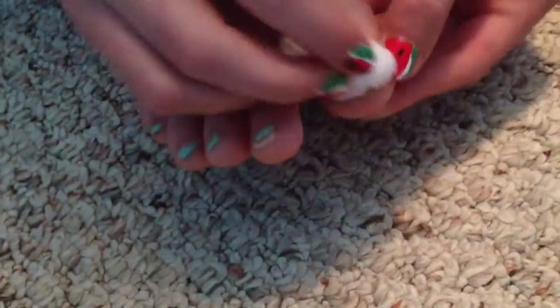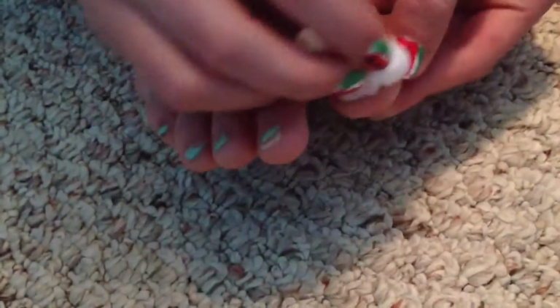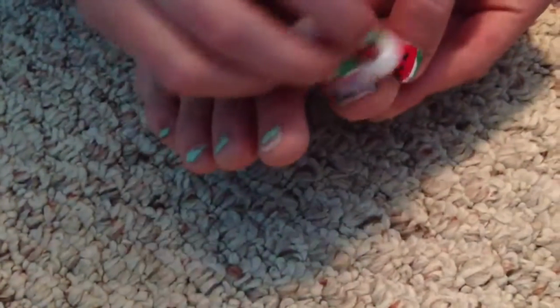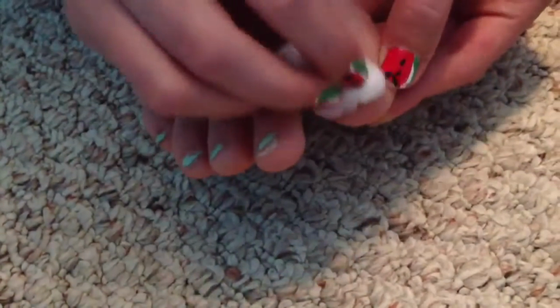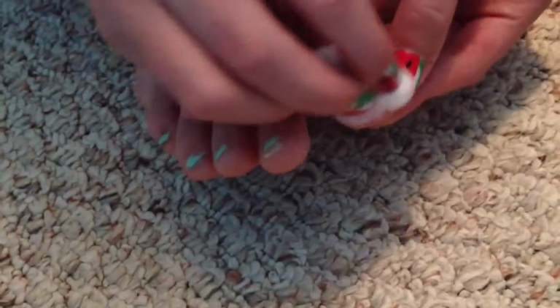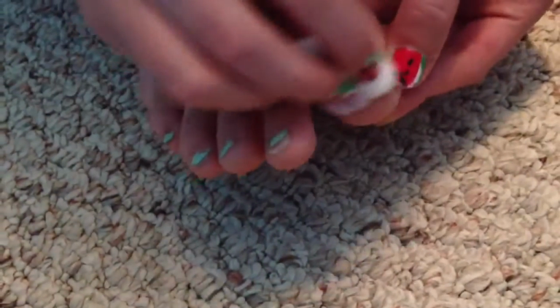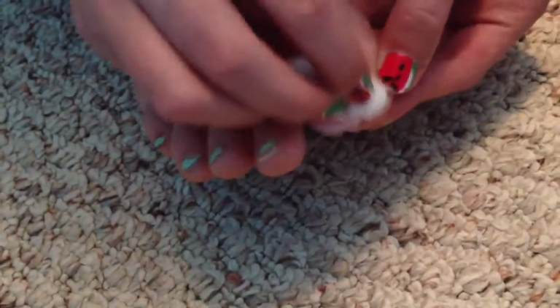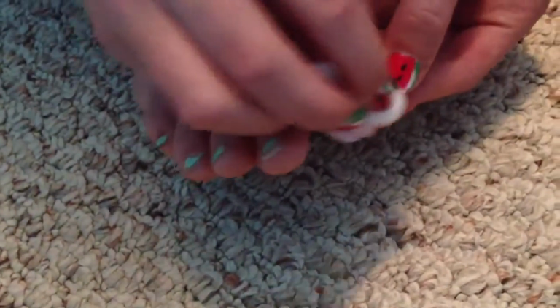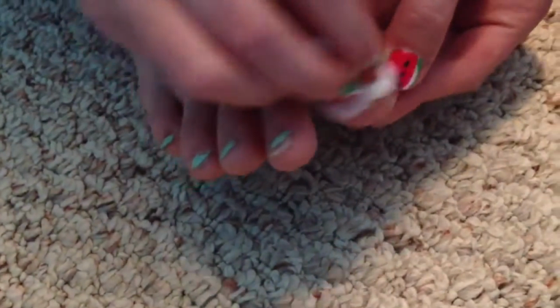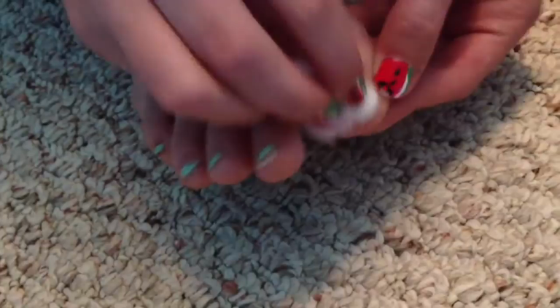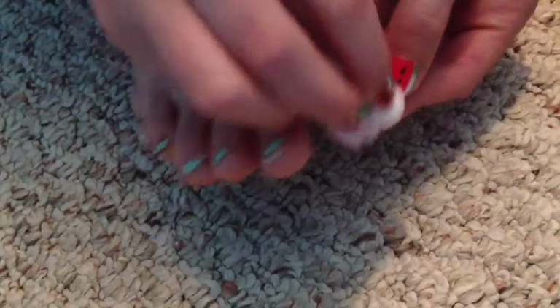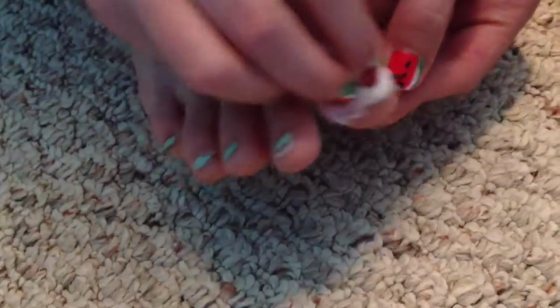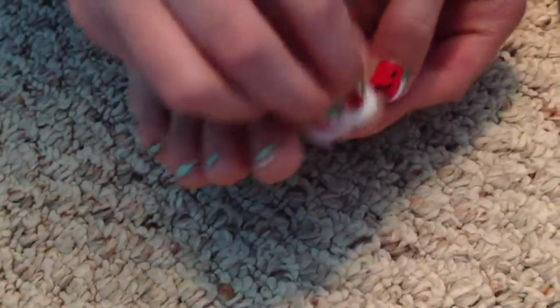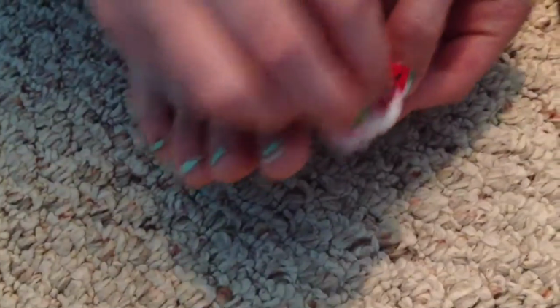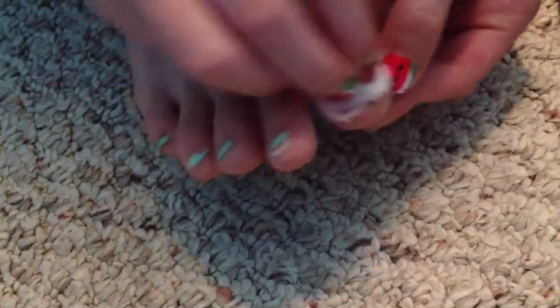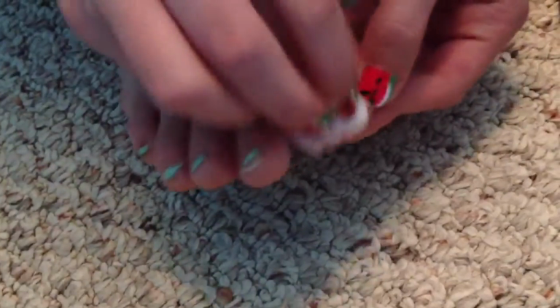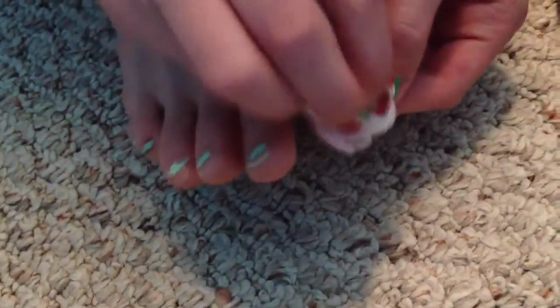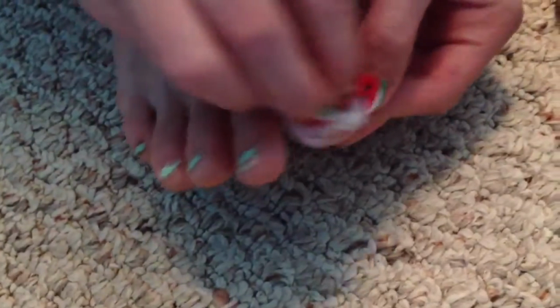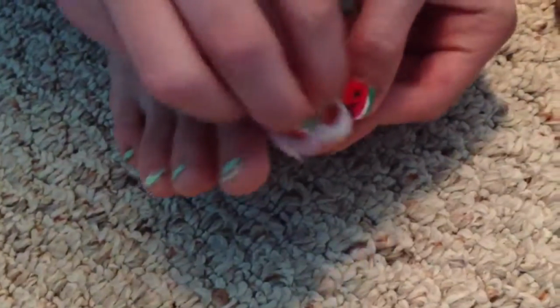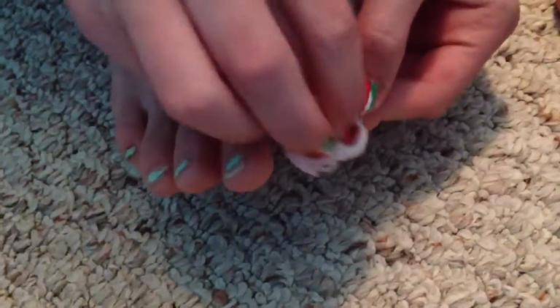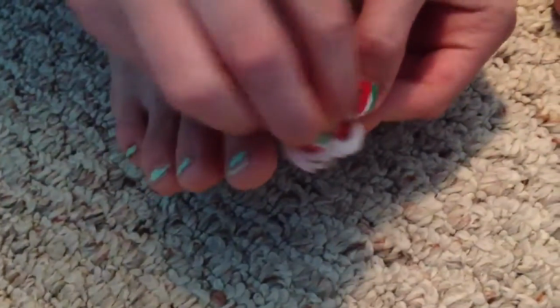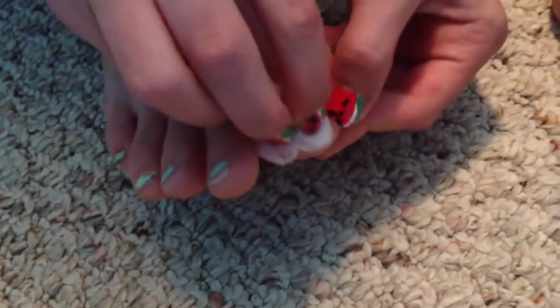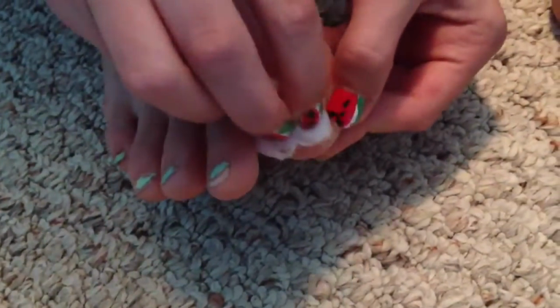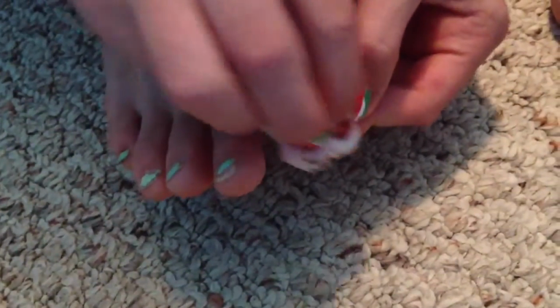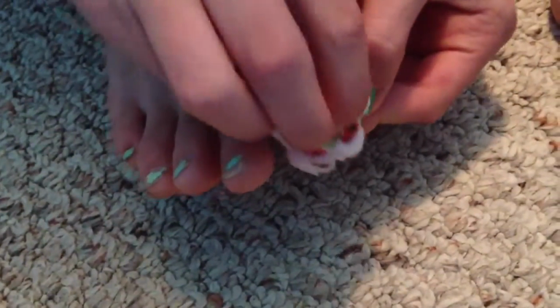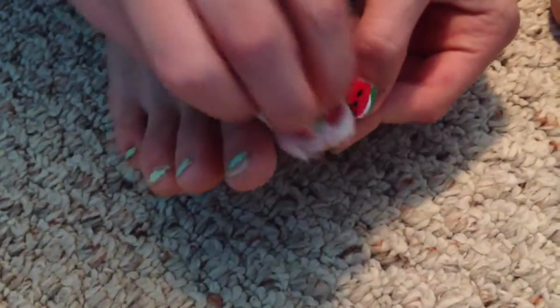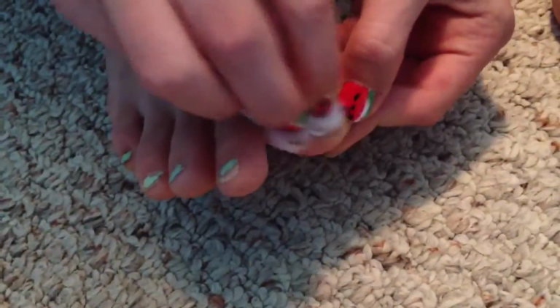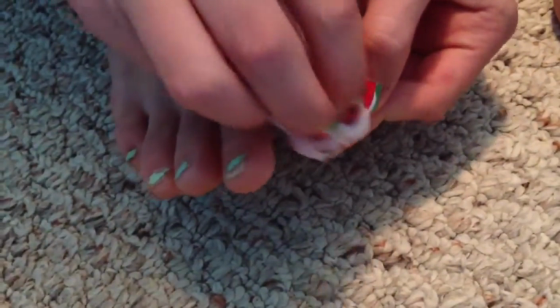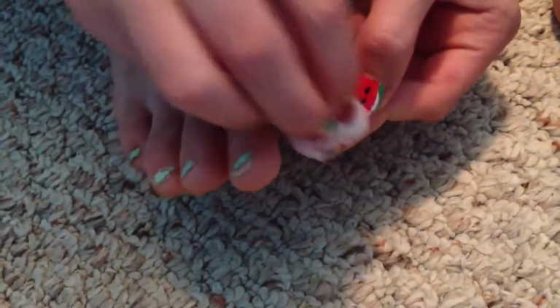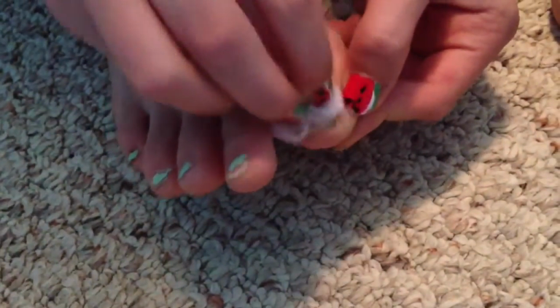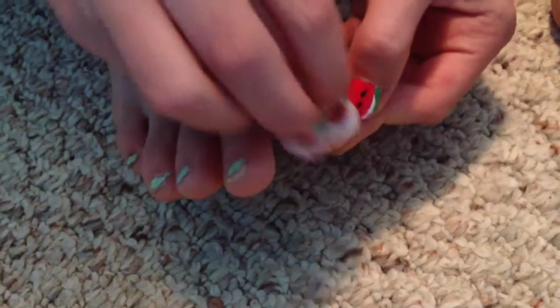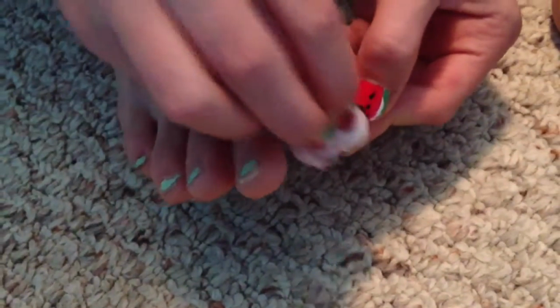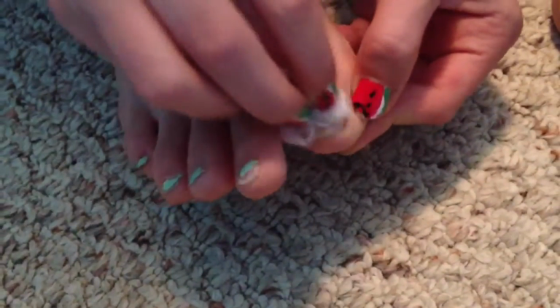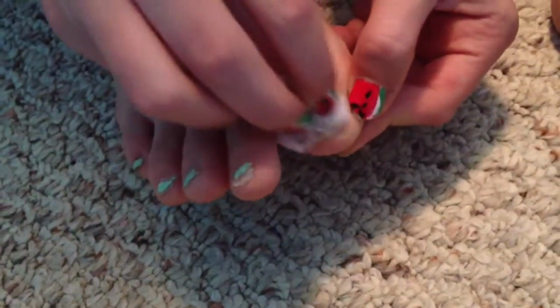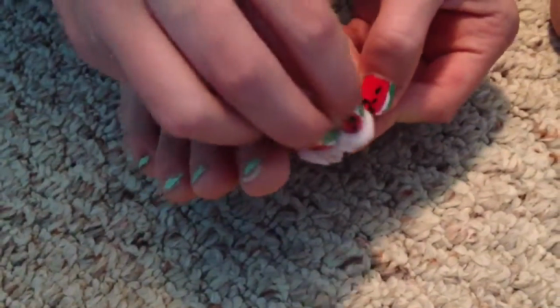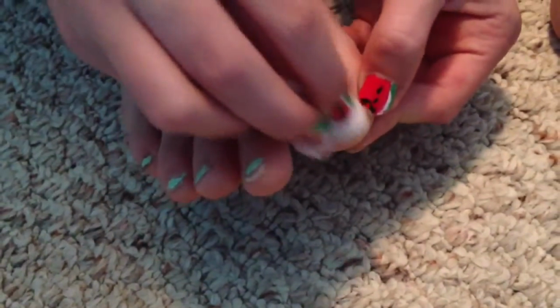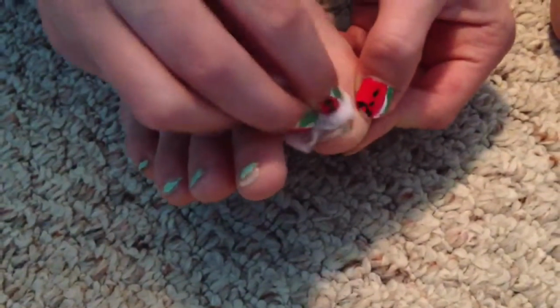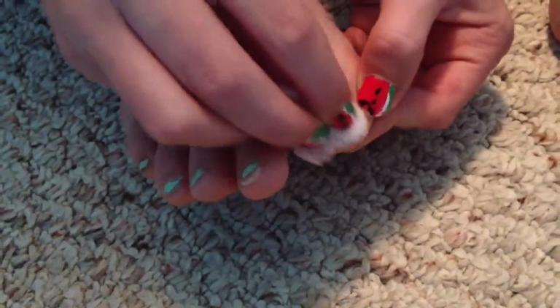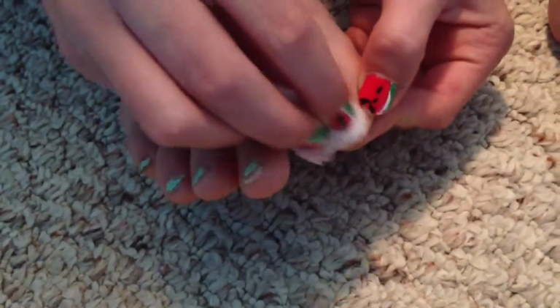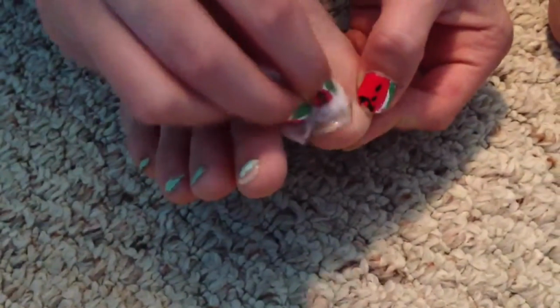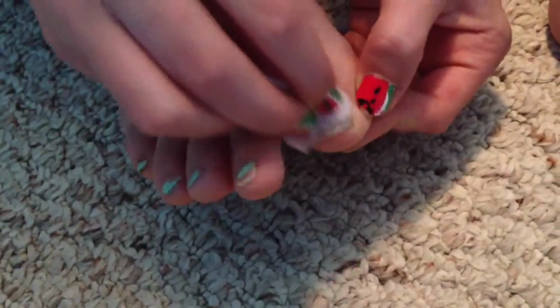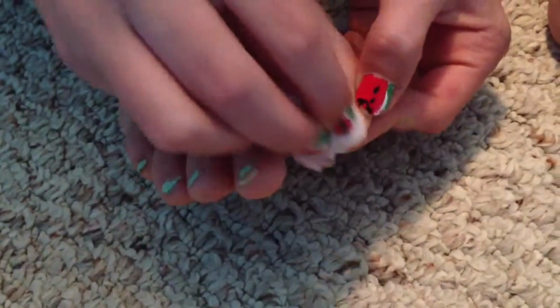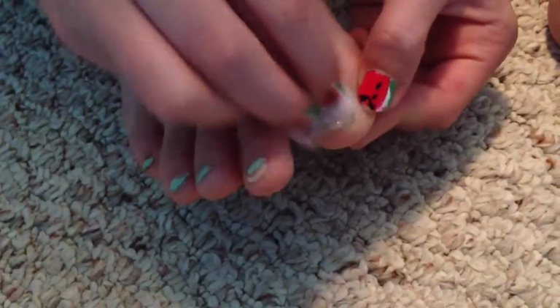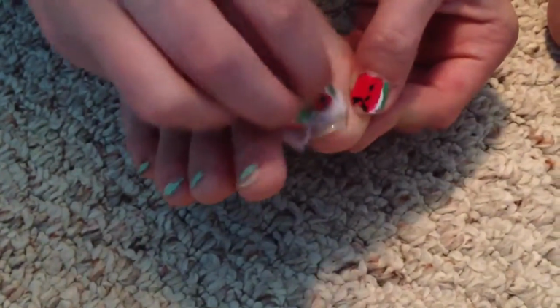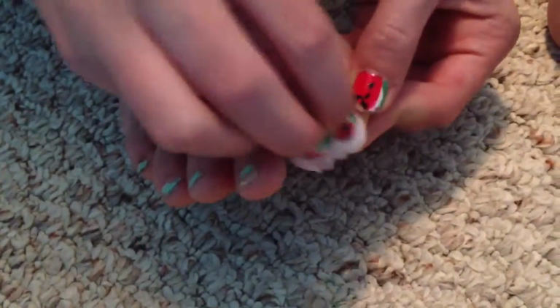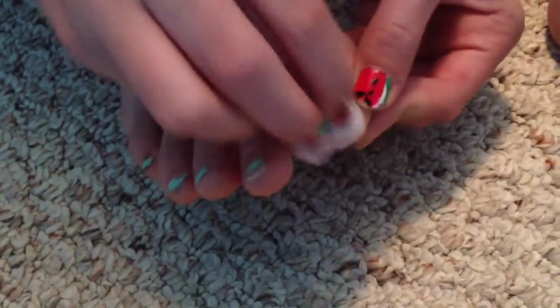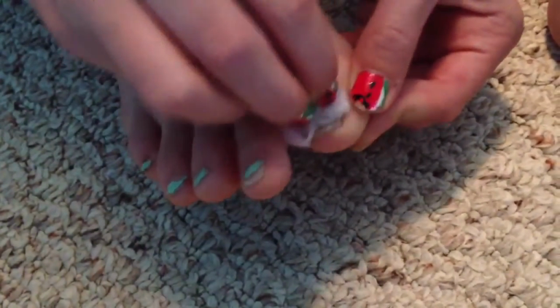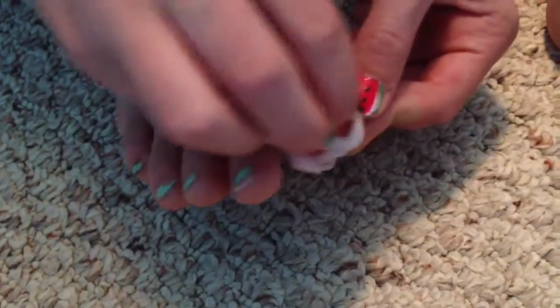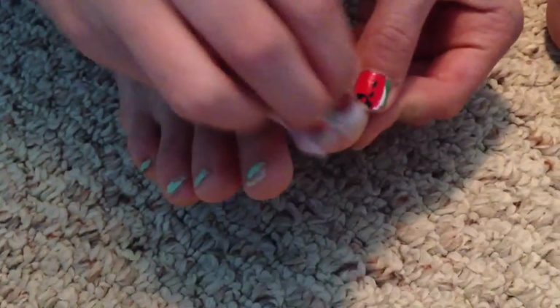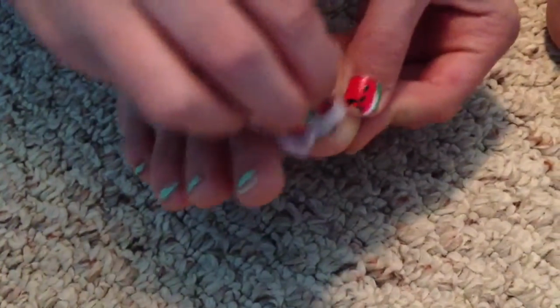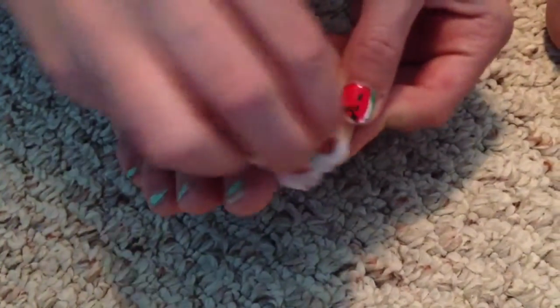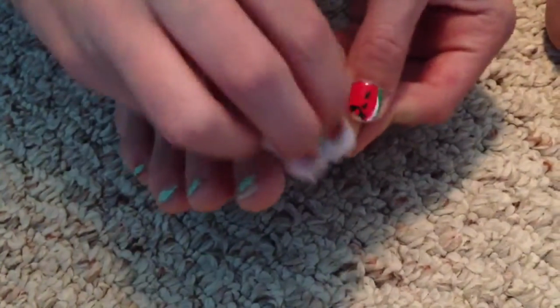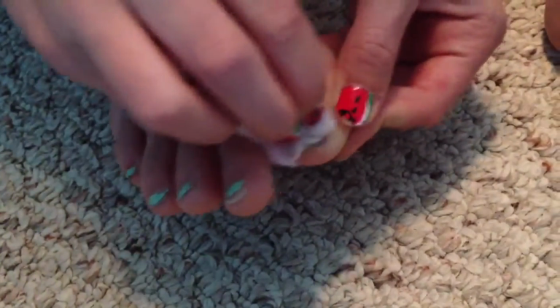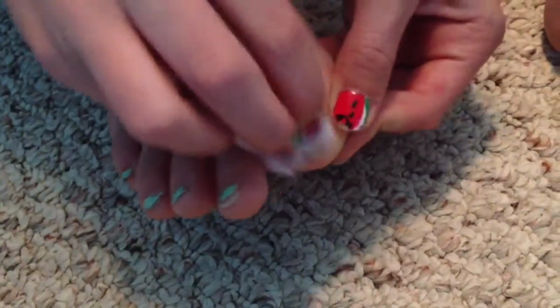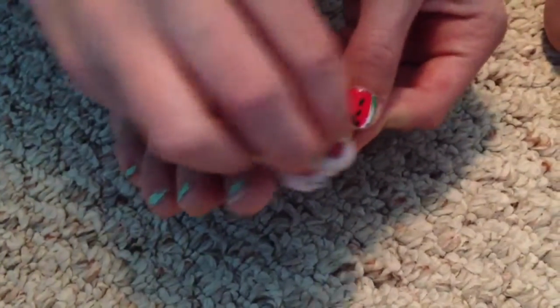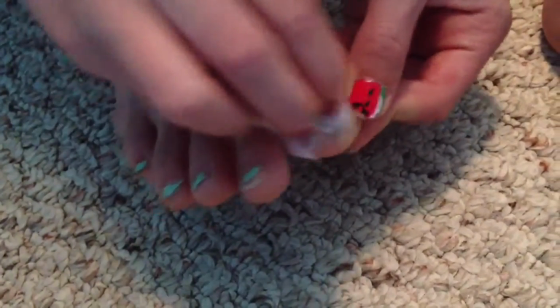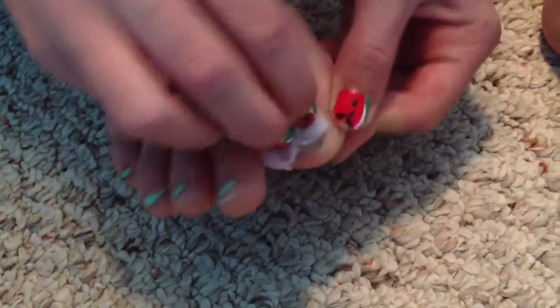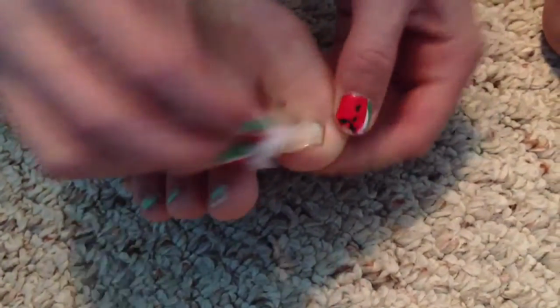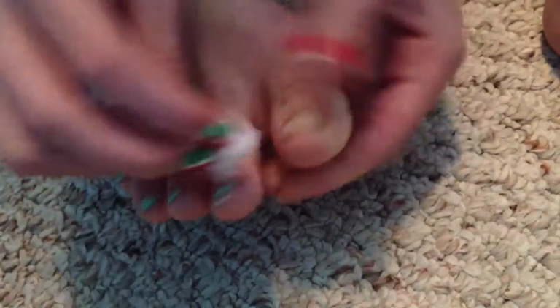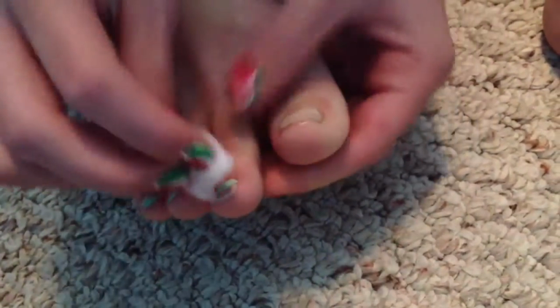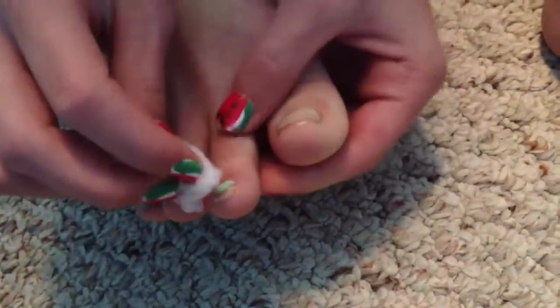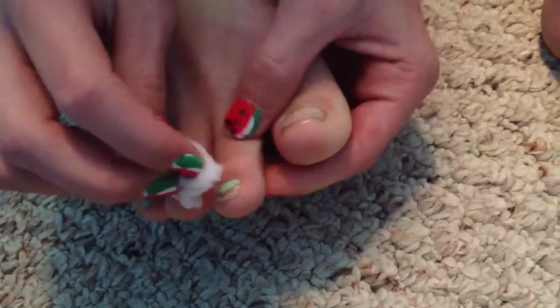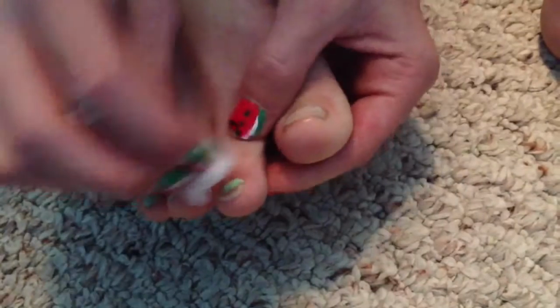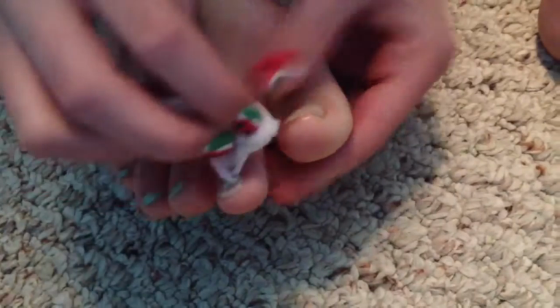The first step is to remove any excess polish or leftover polish that is still on your nails. Make sure you get all of it off.